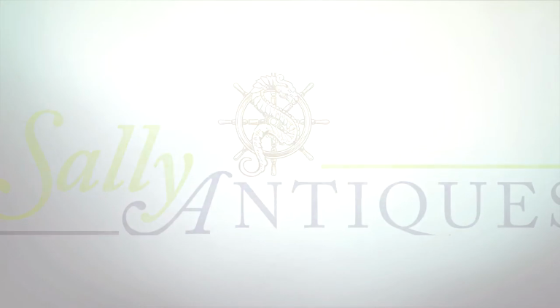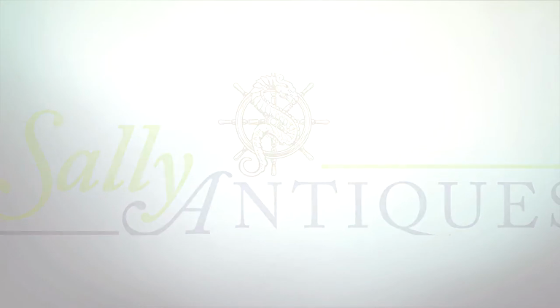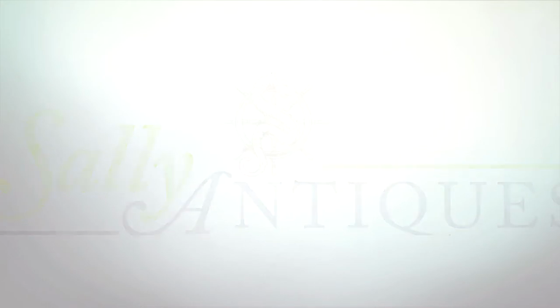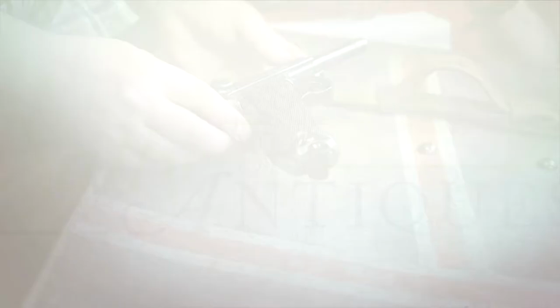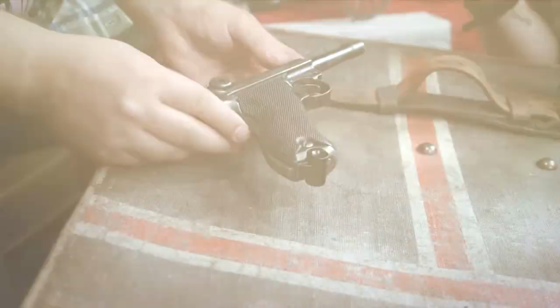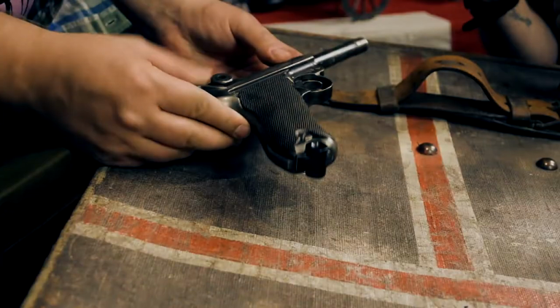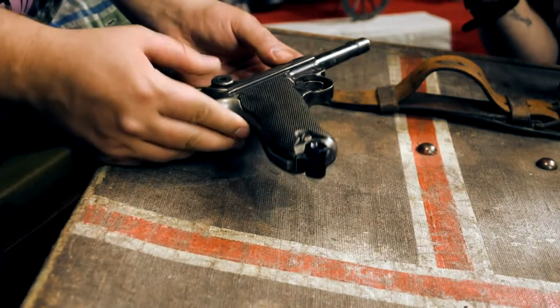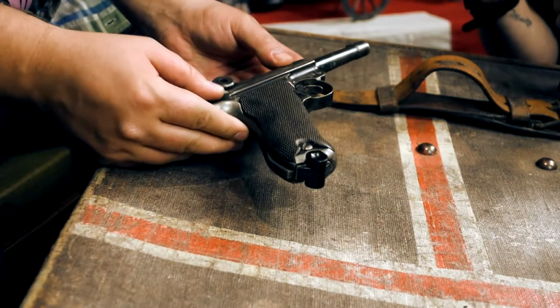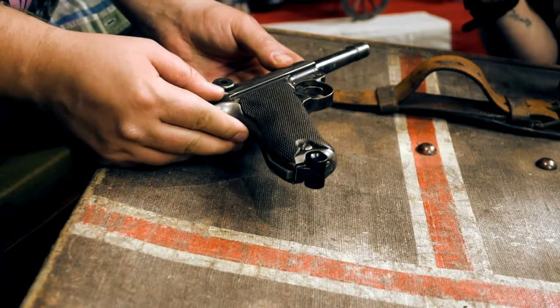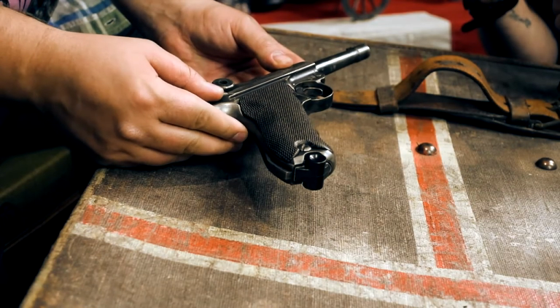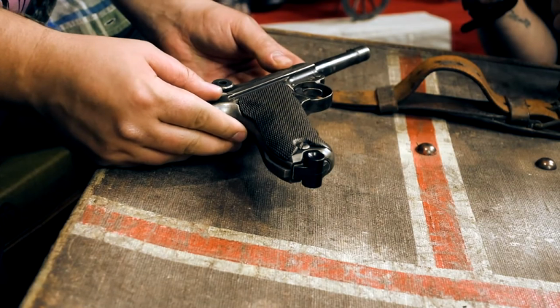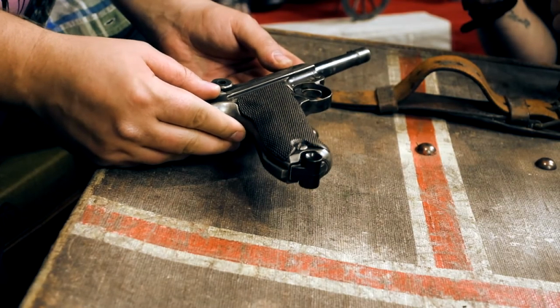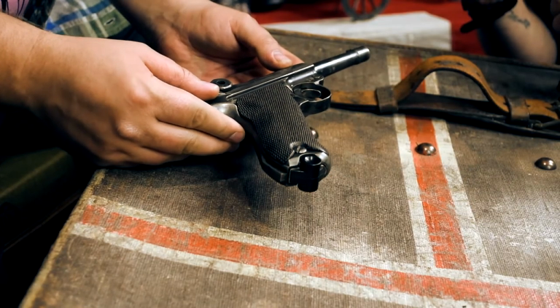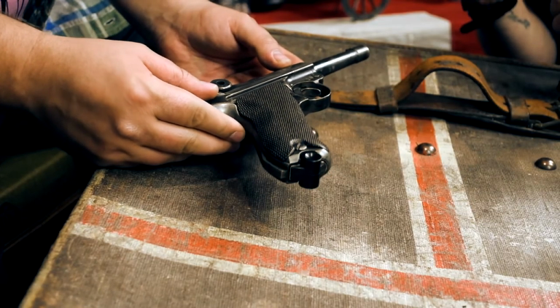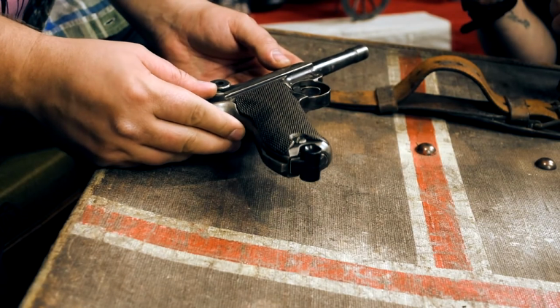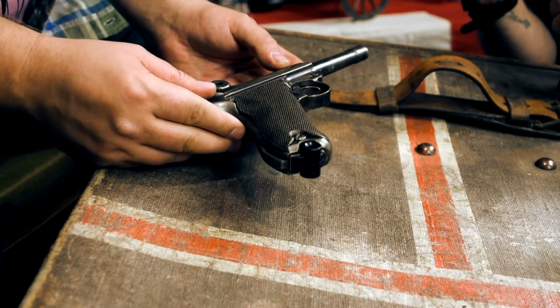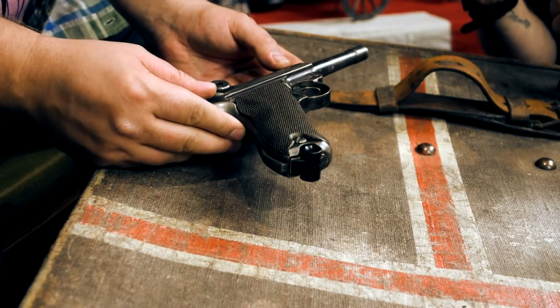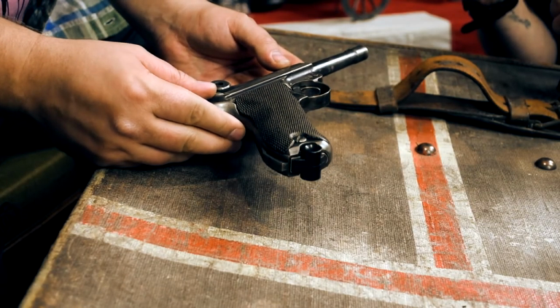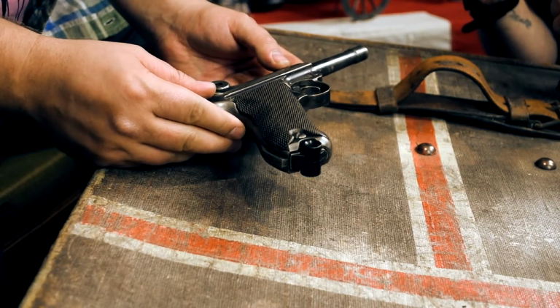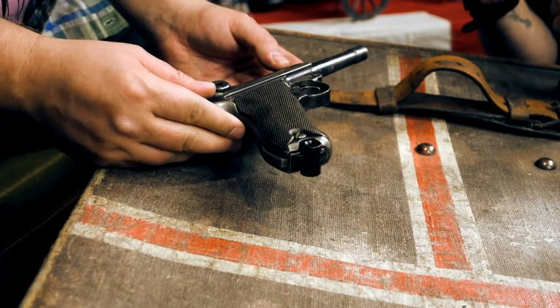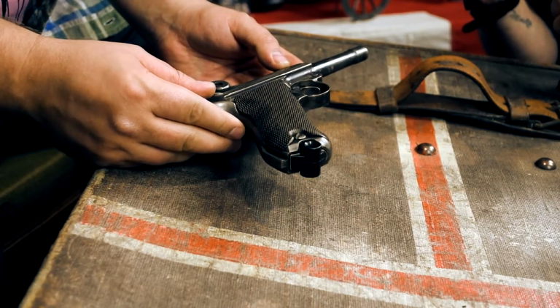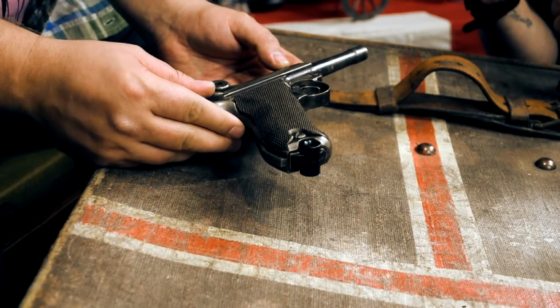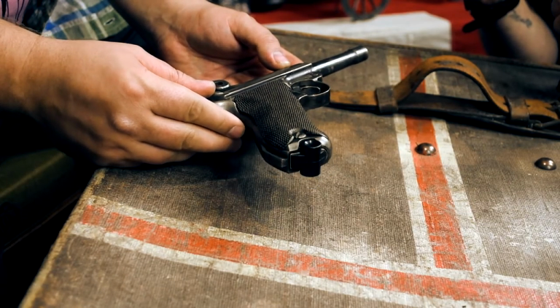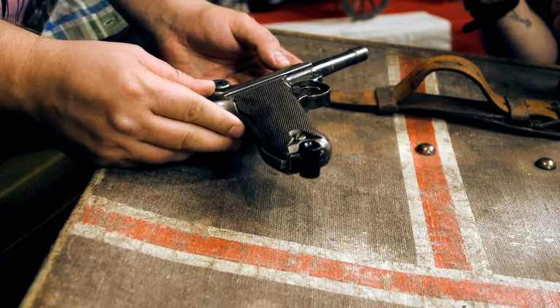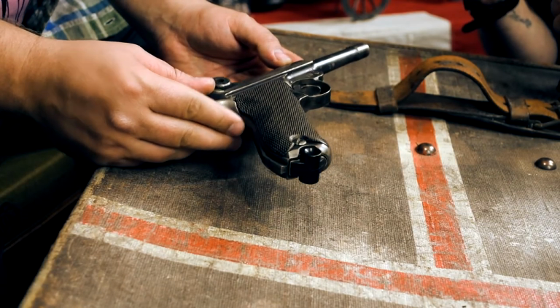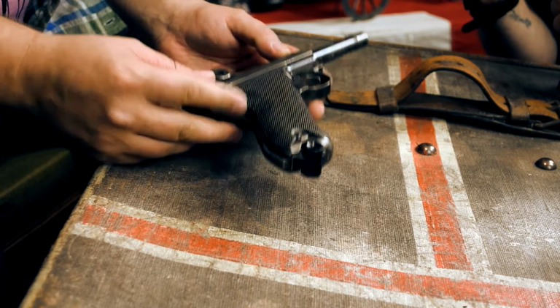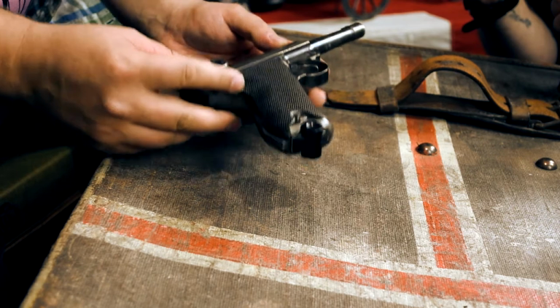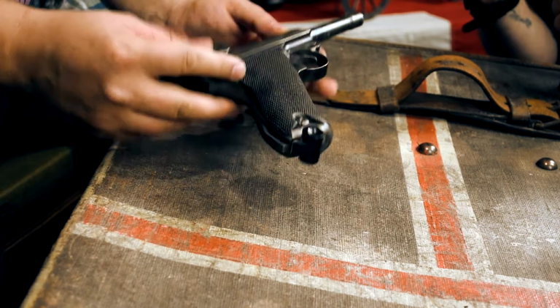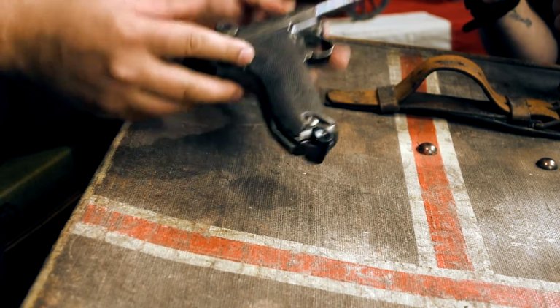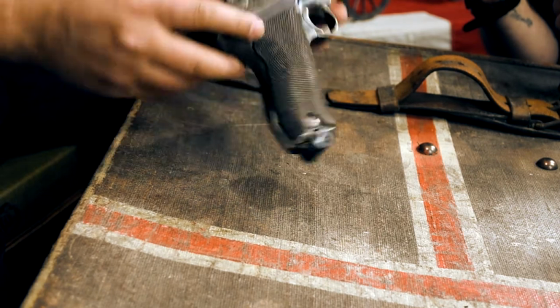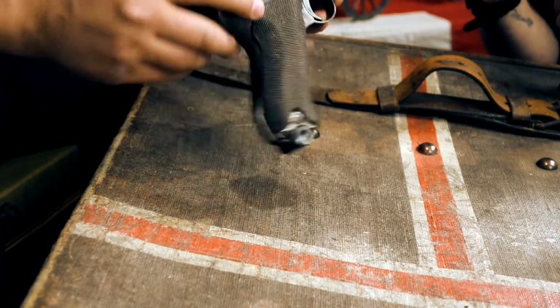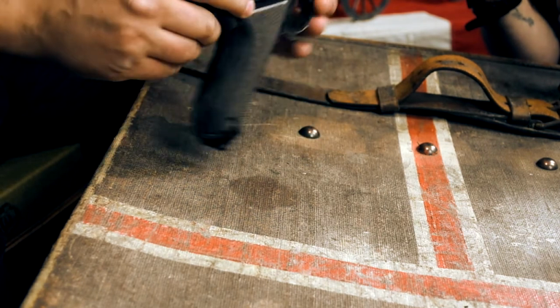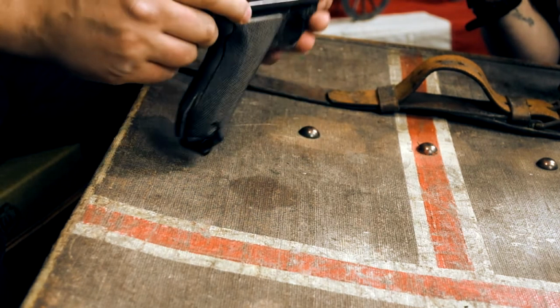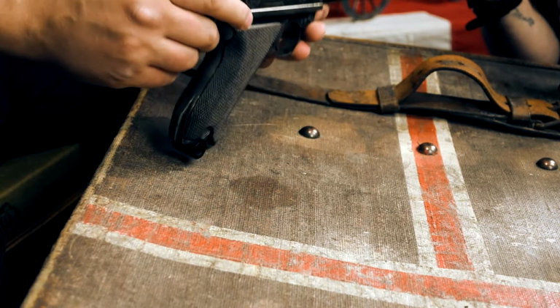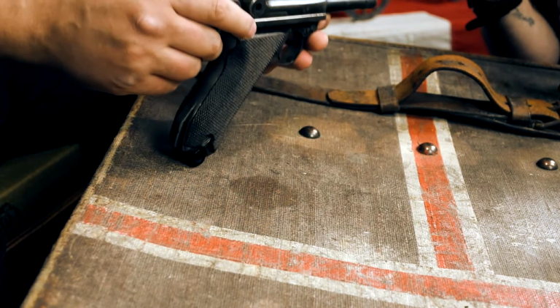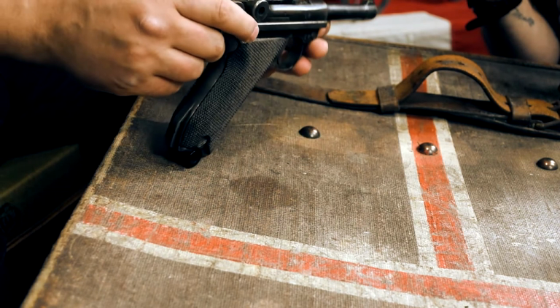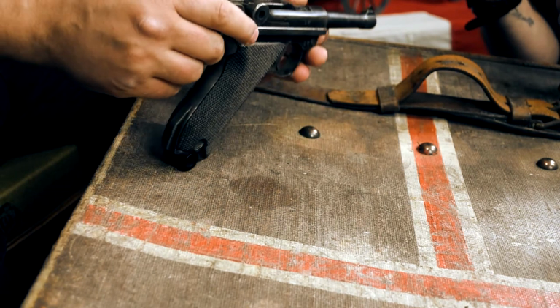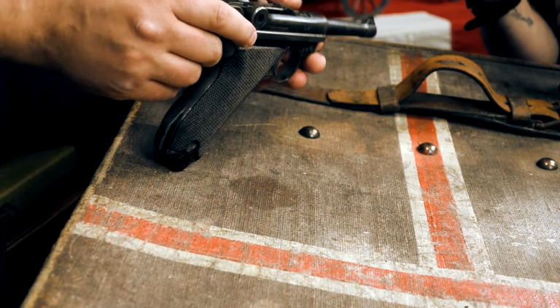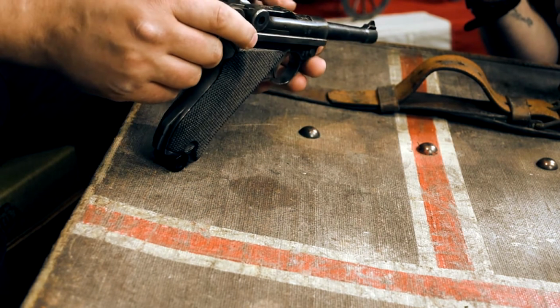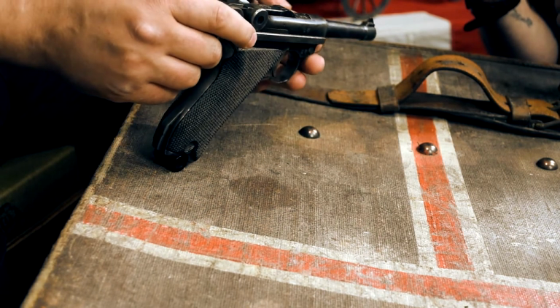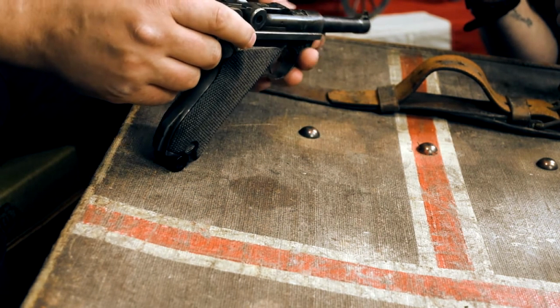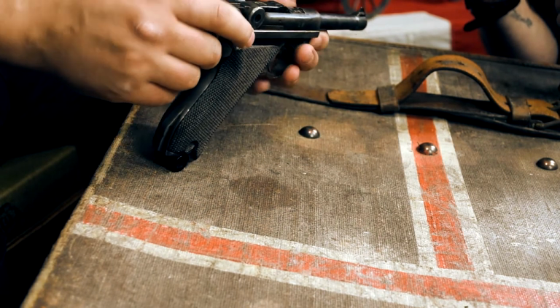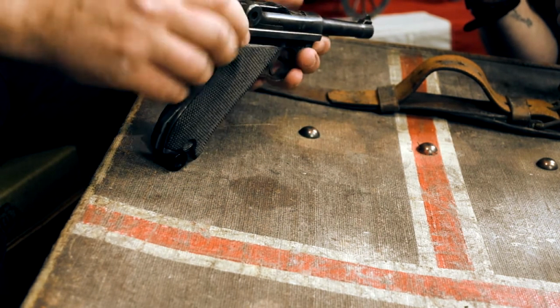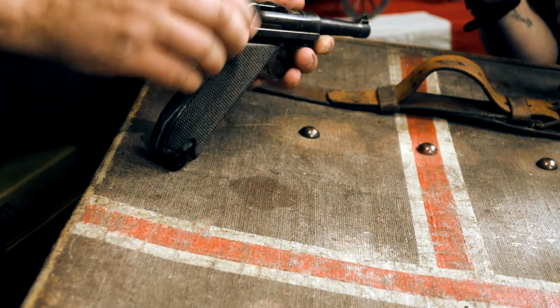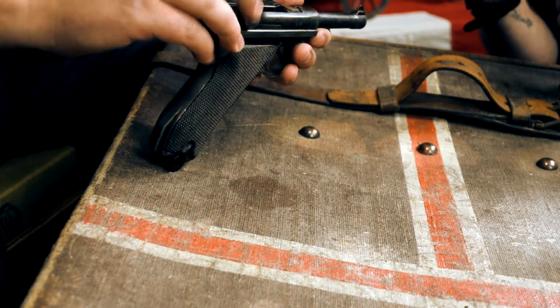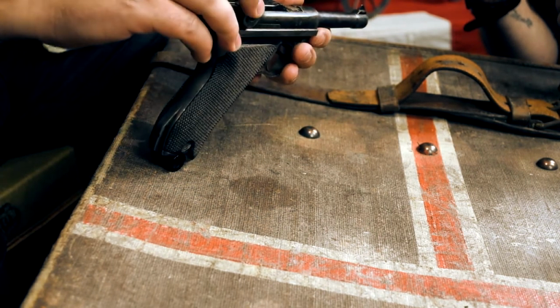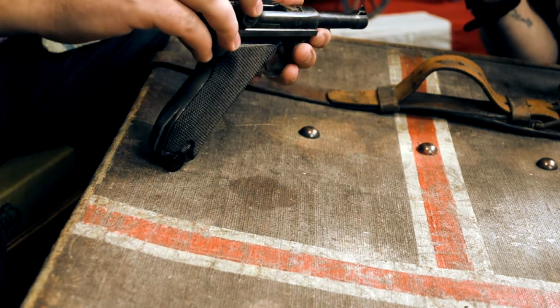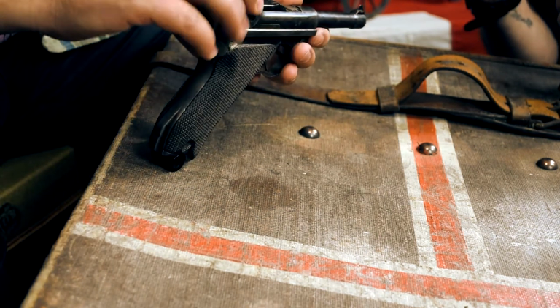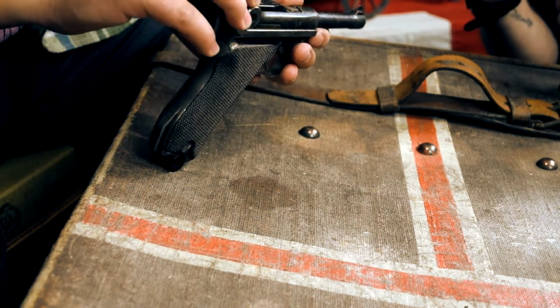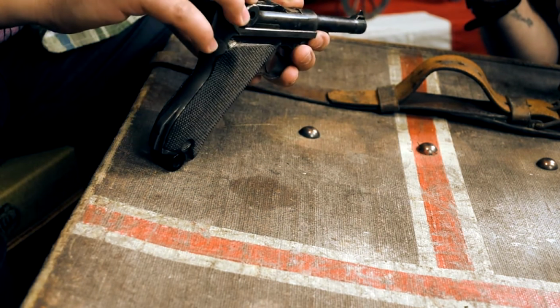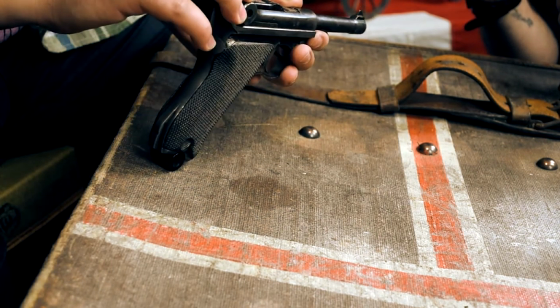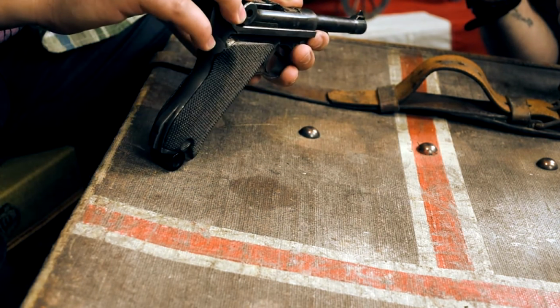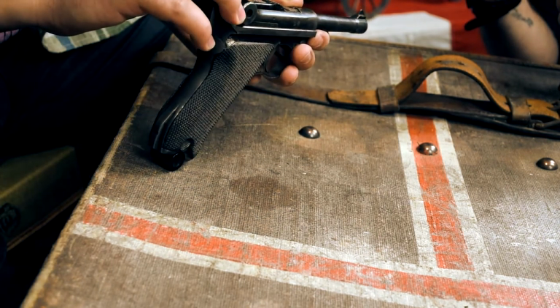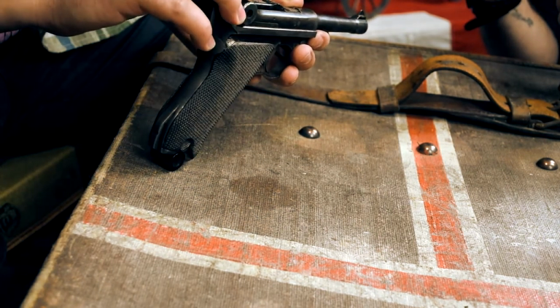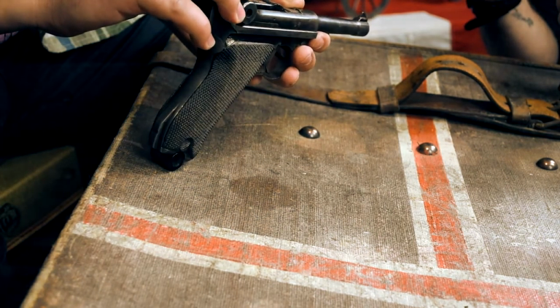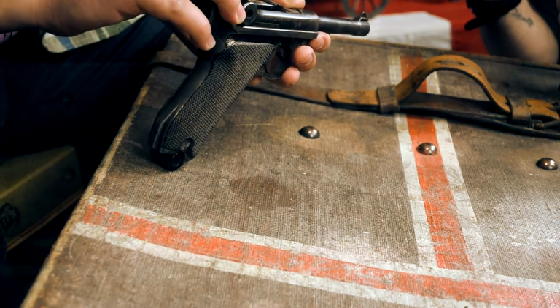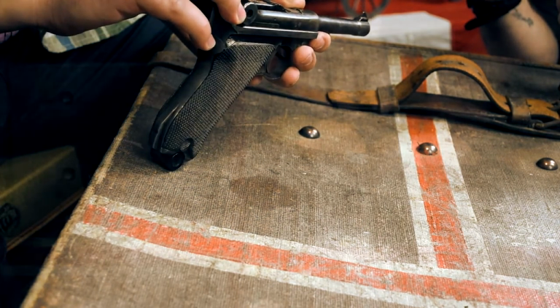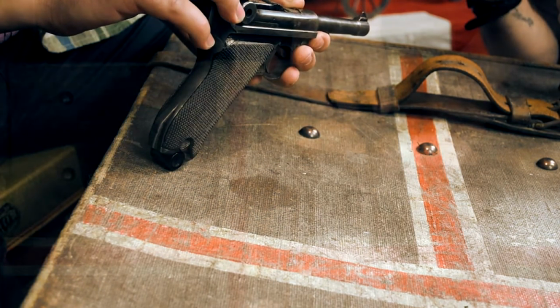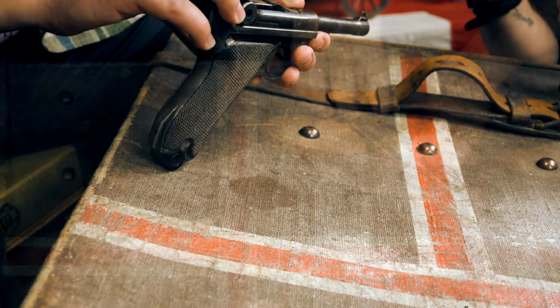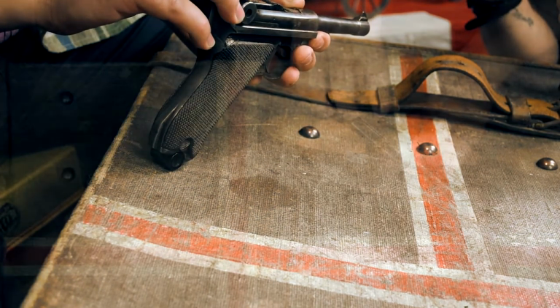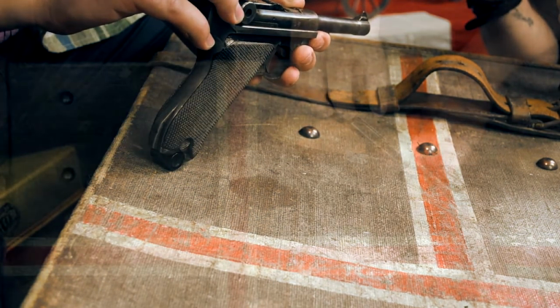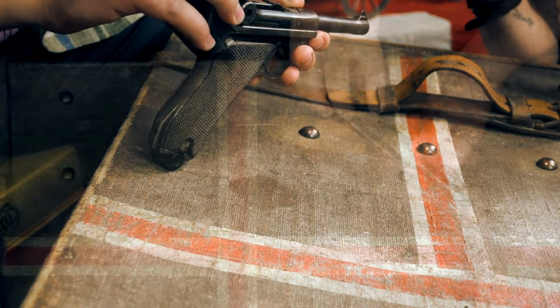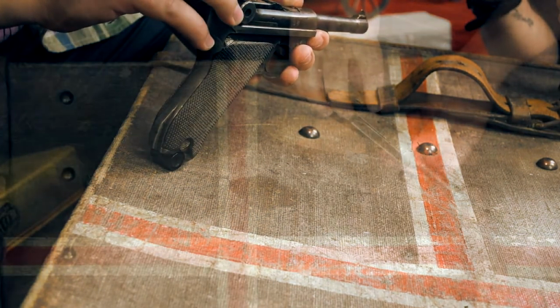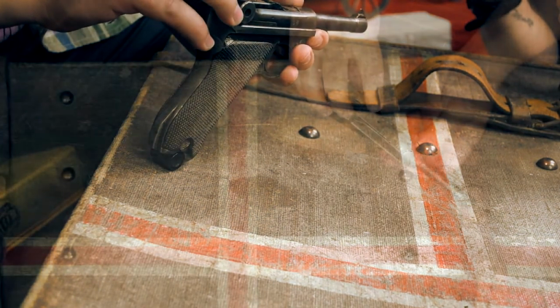This is the Luger P08 deactivated in 2017. This is a Second World War piece made in 1943 by DWM.